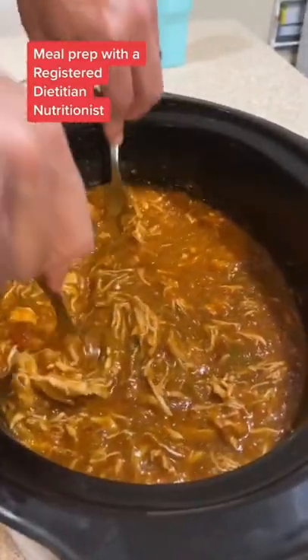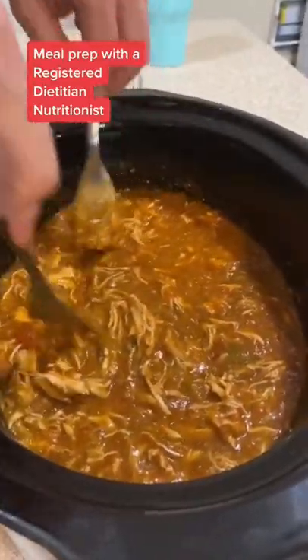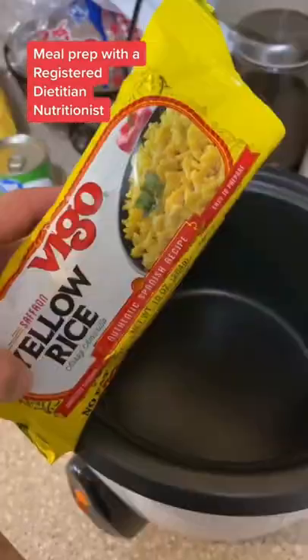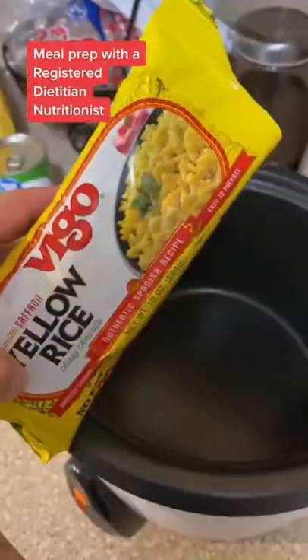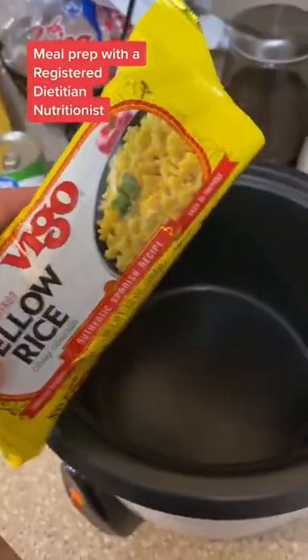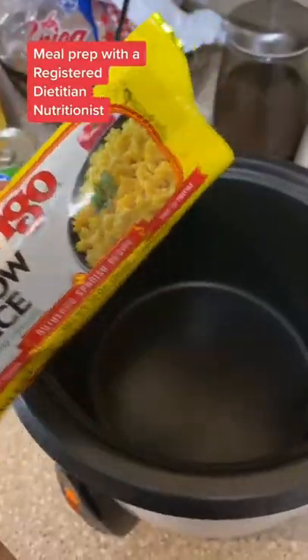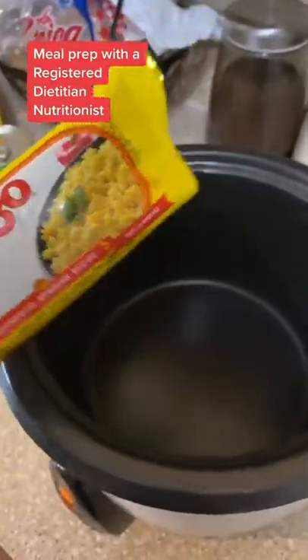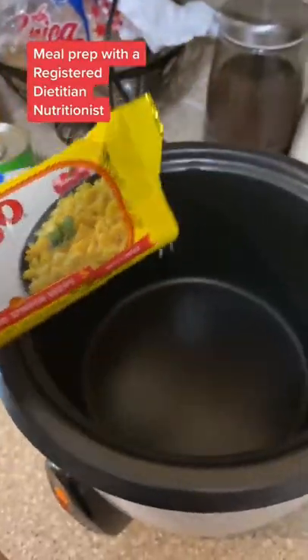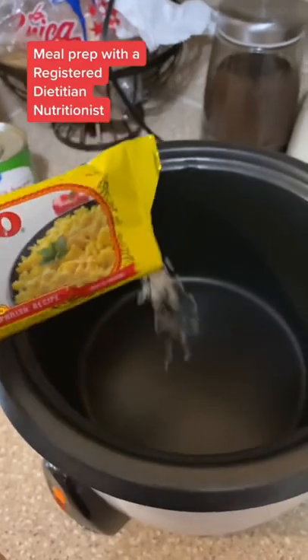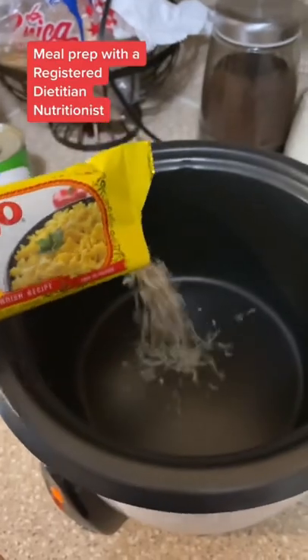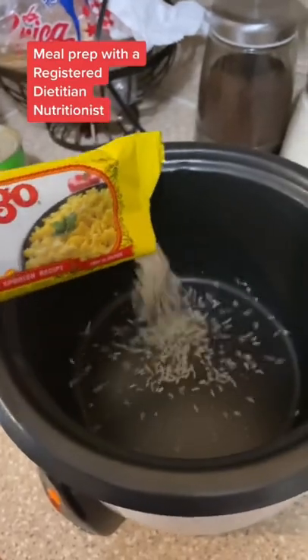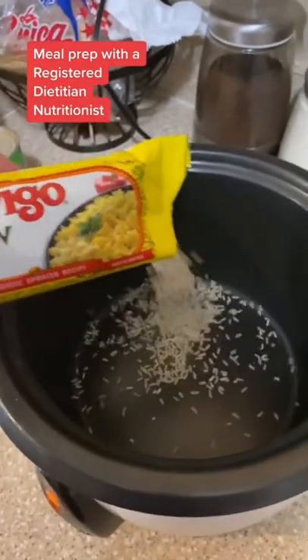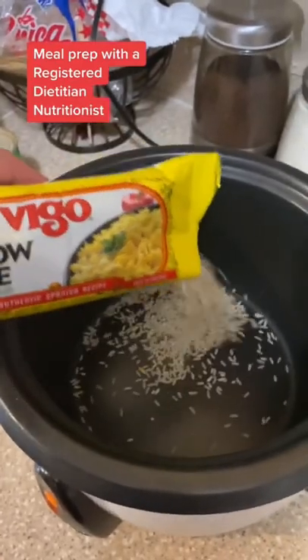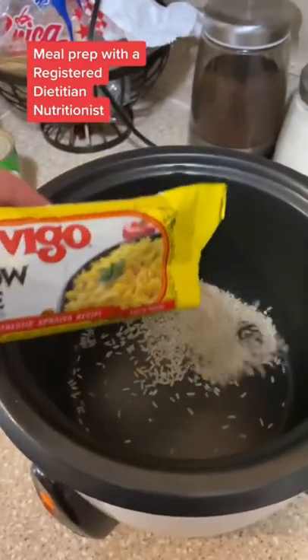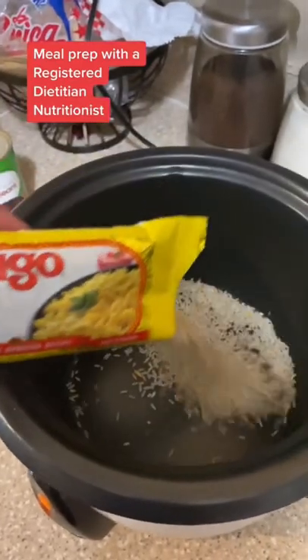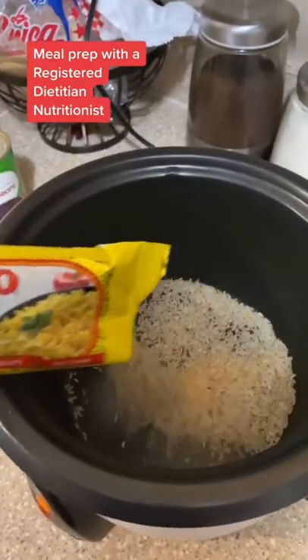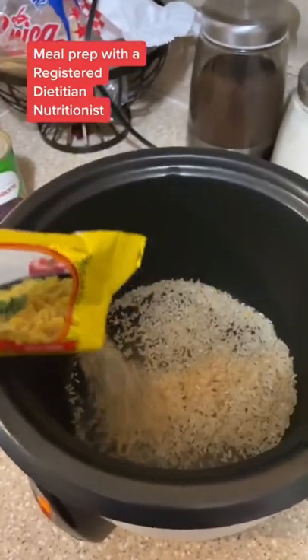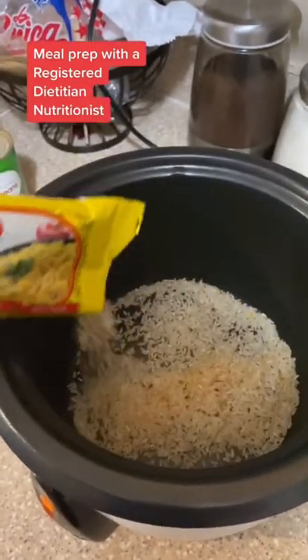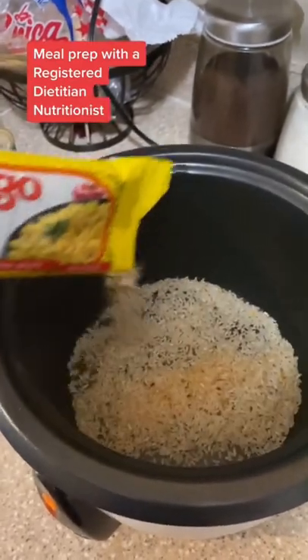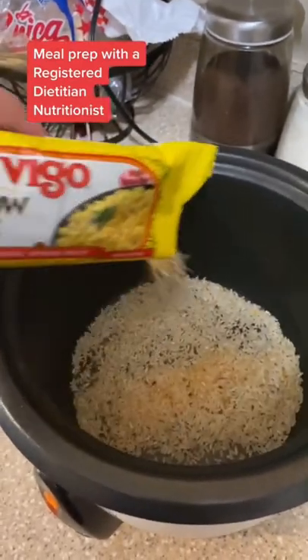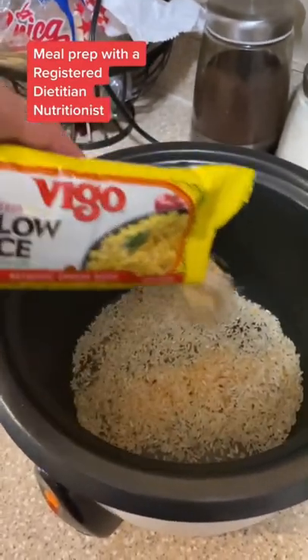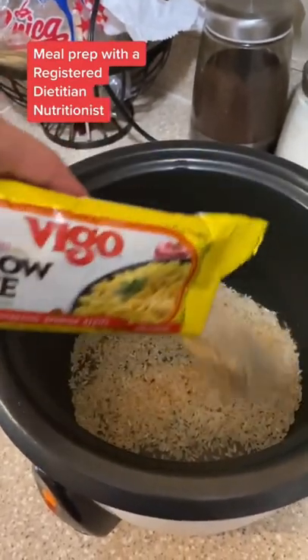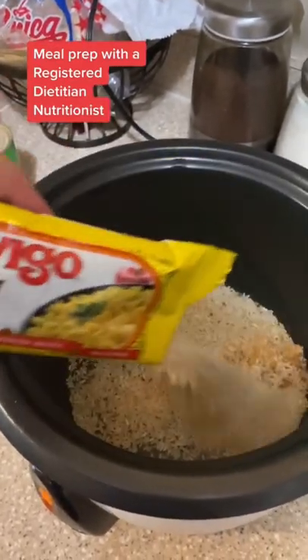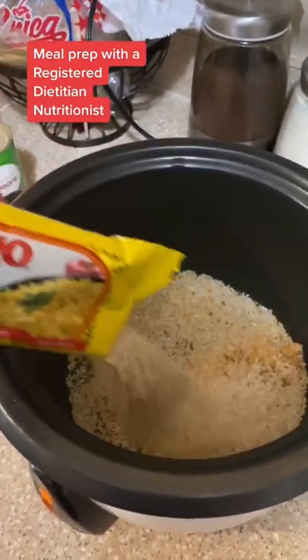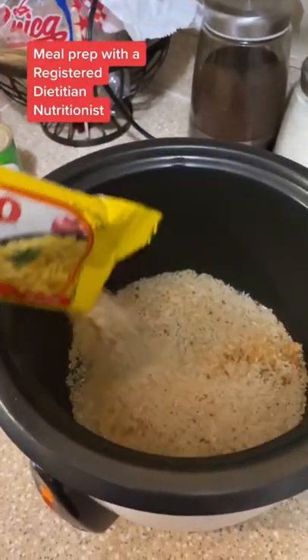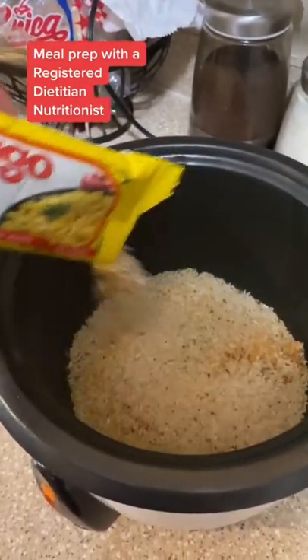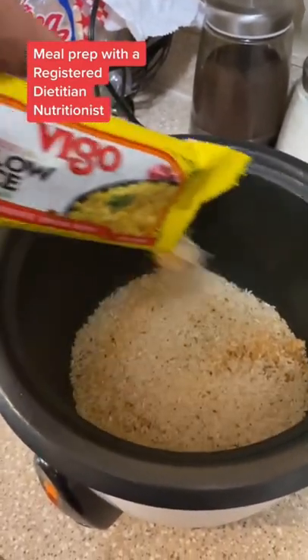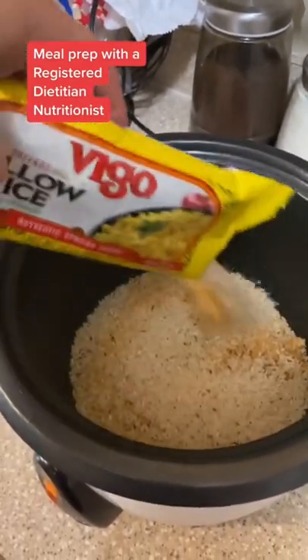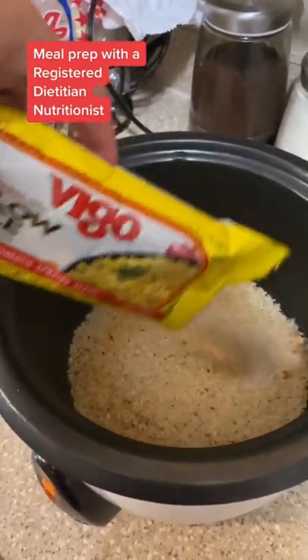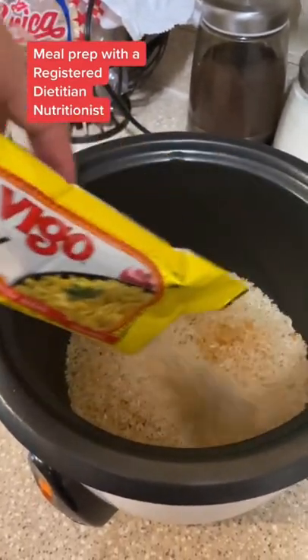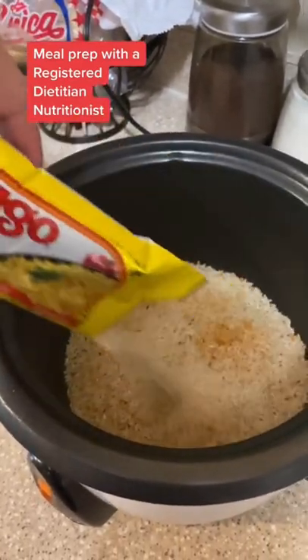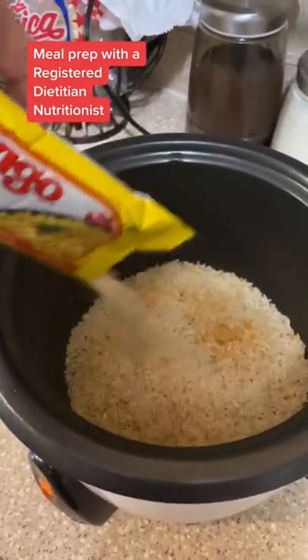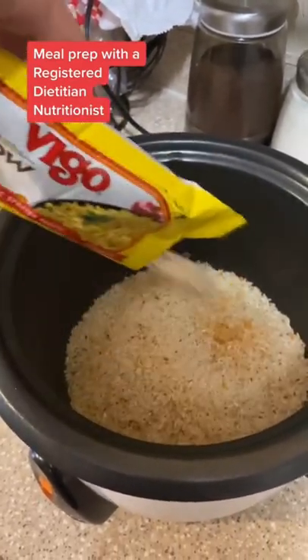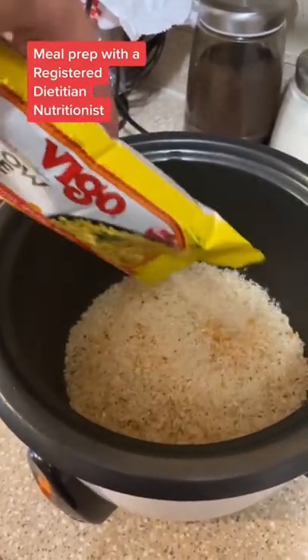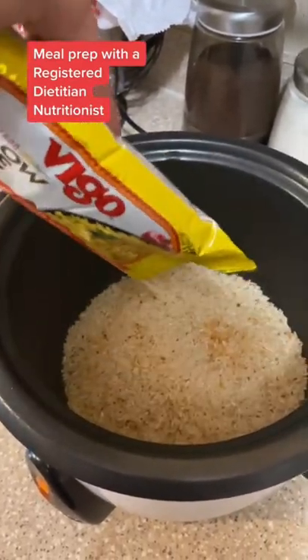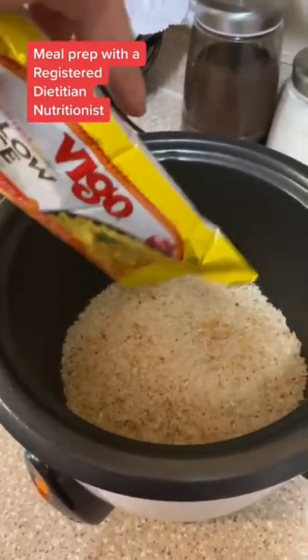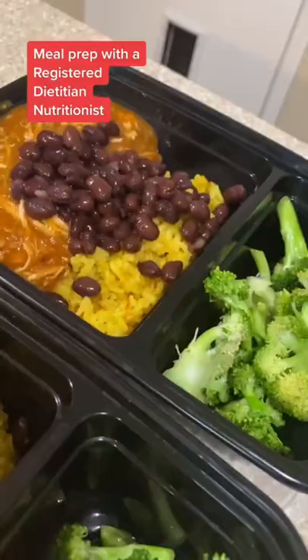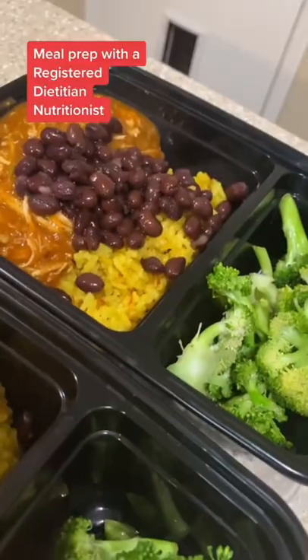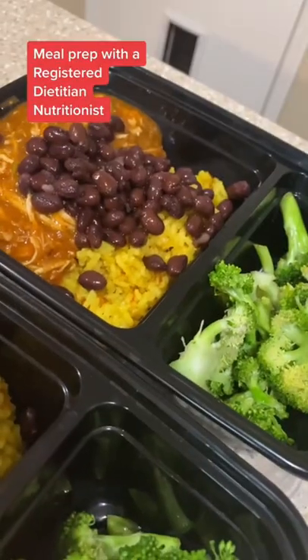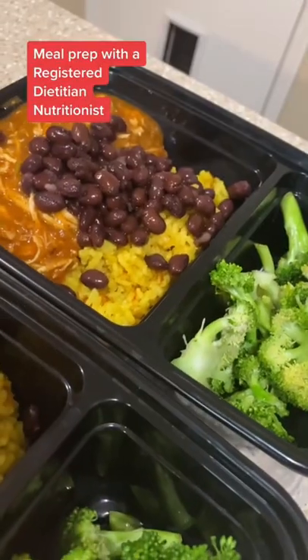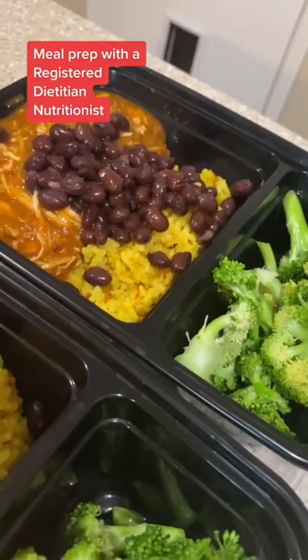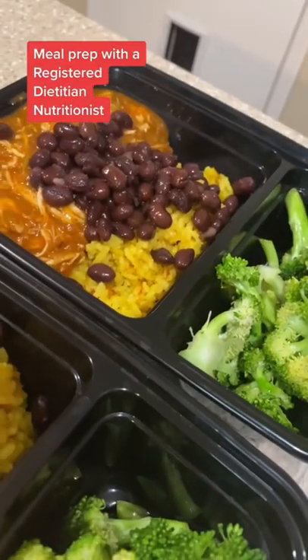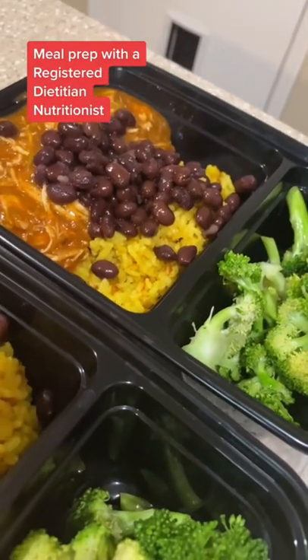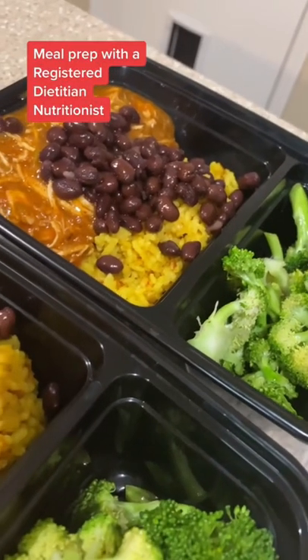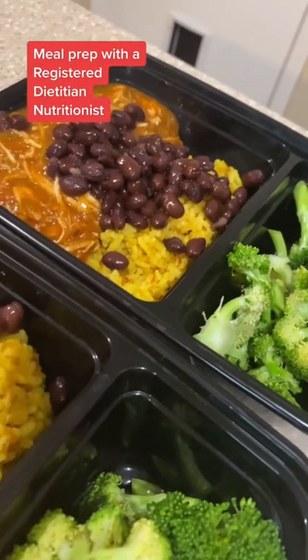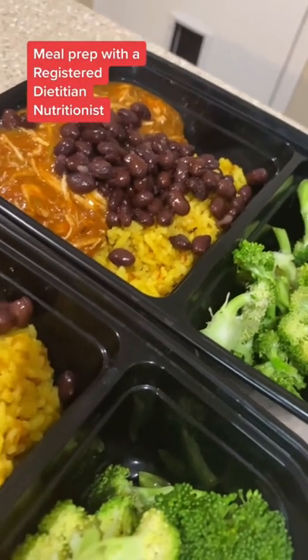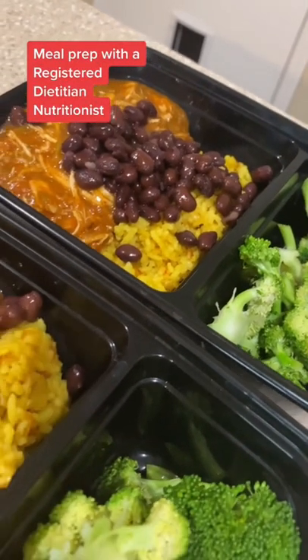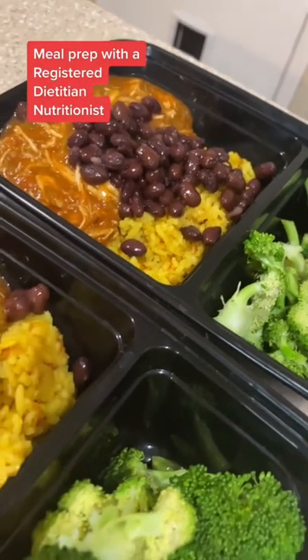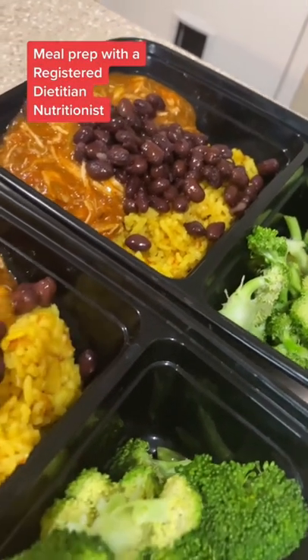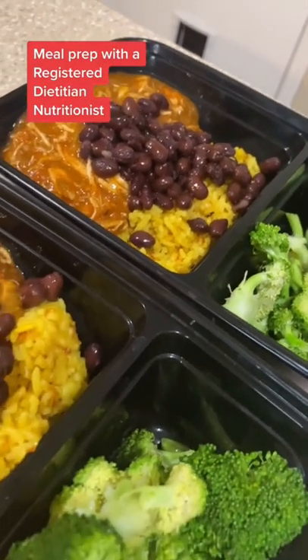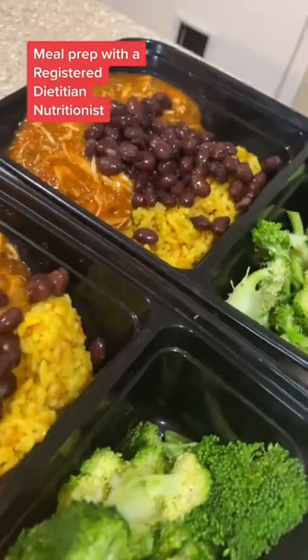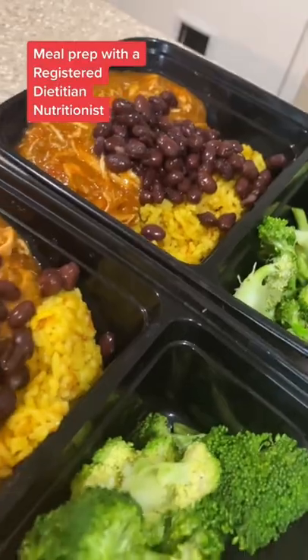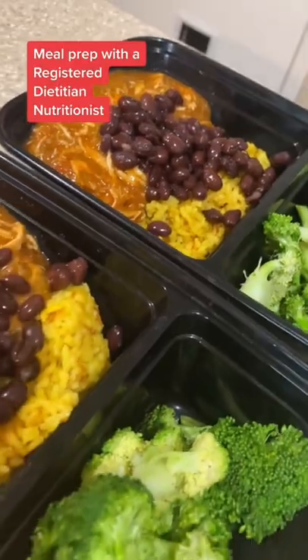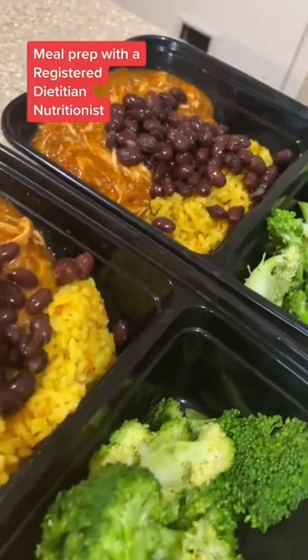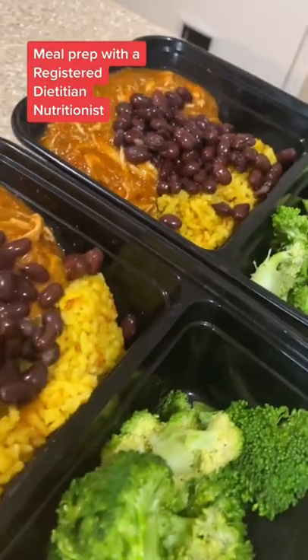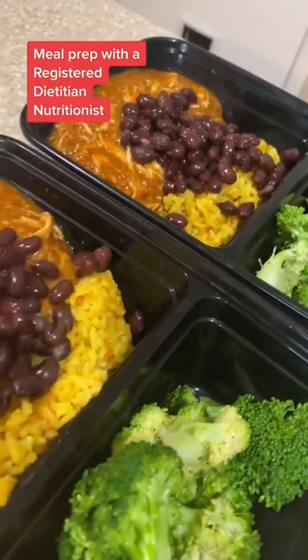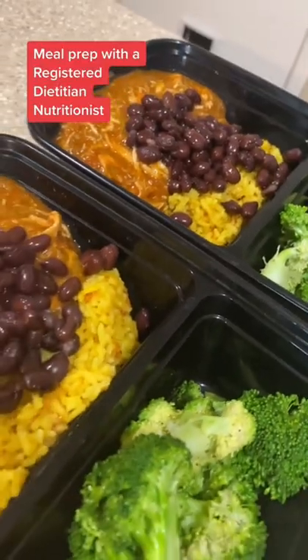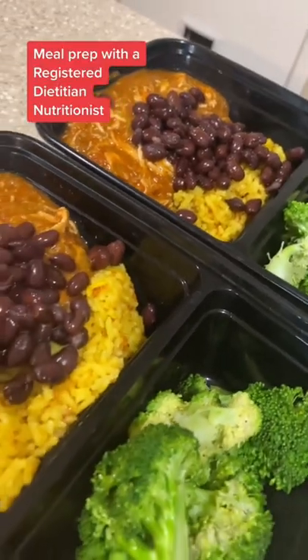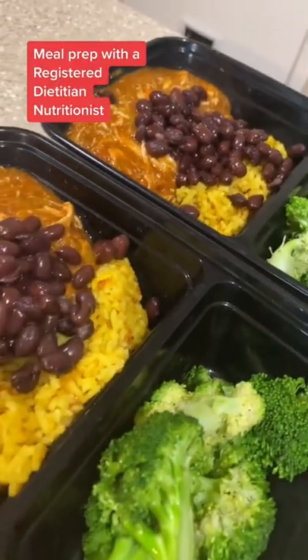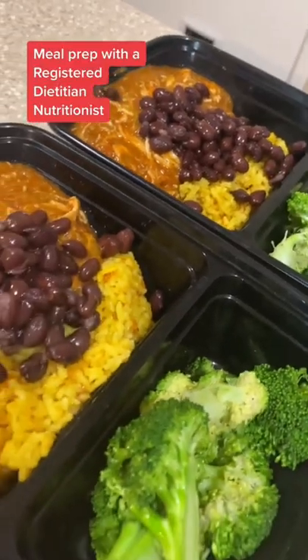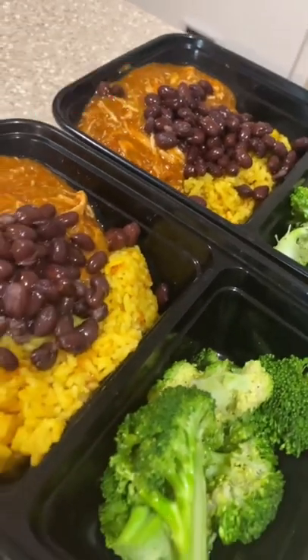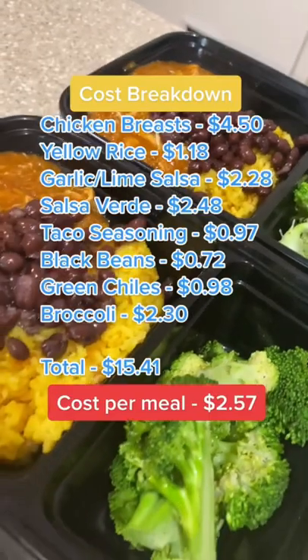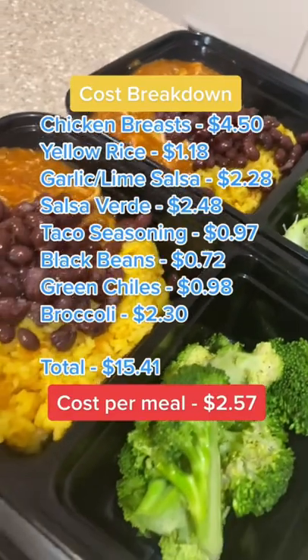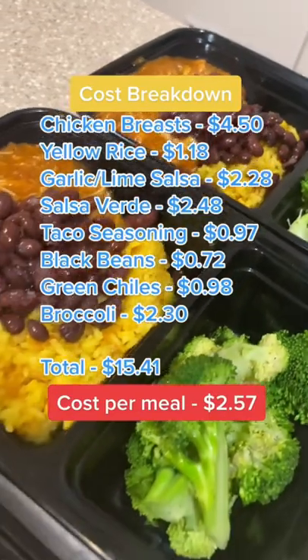I made my rice in a rice cooker. You can cook yours however you like. For the broccoli, I just steamed it in the microwave. And there you go, meals for six days.